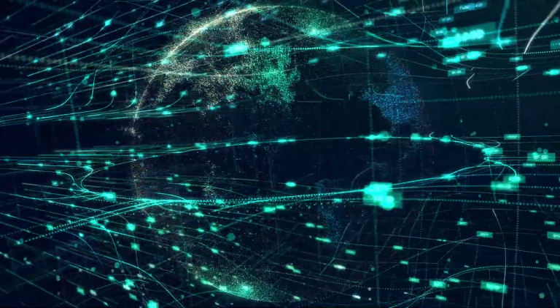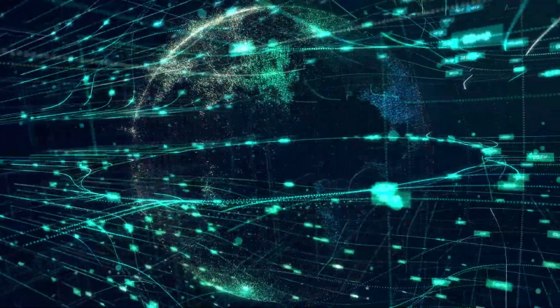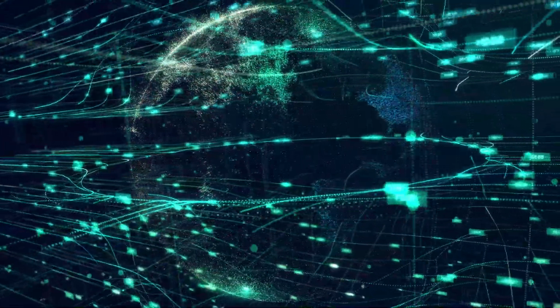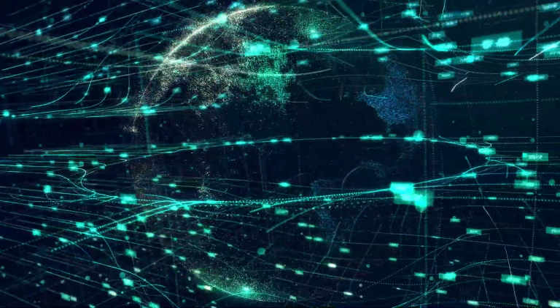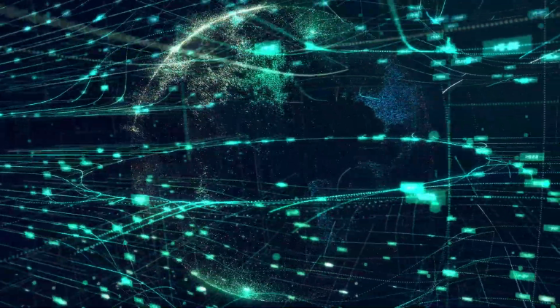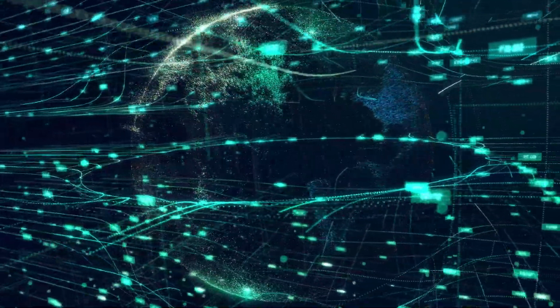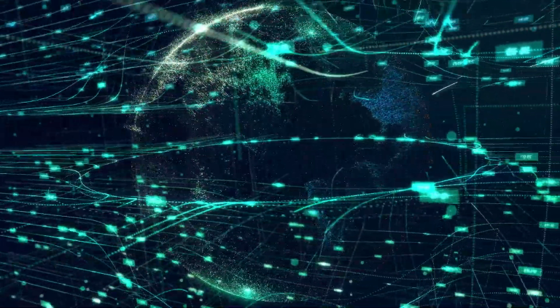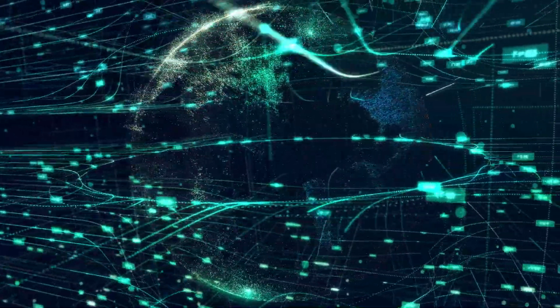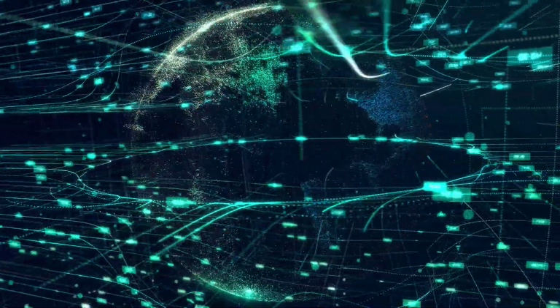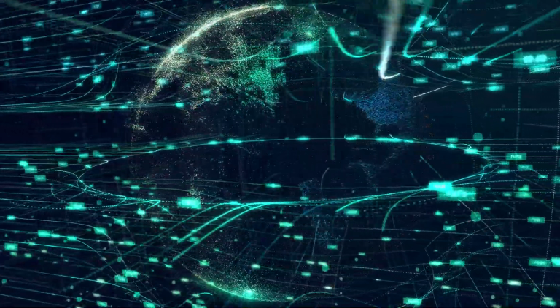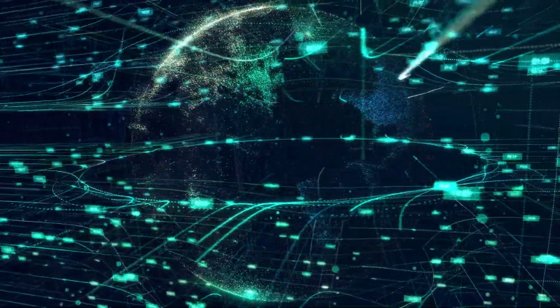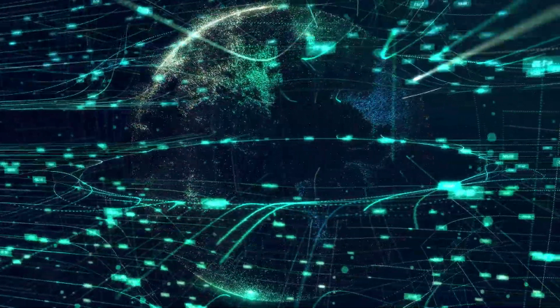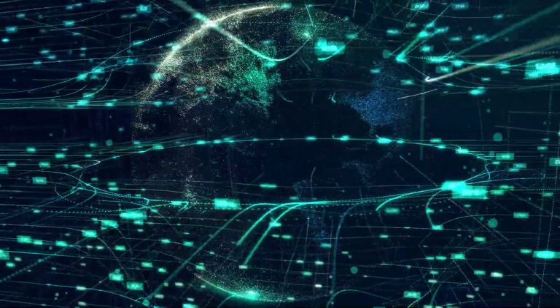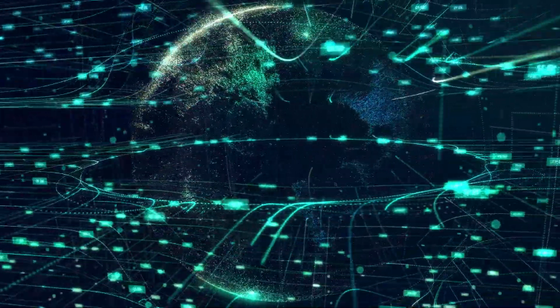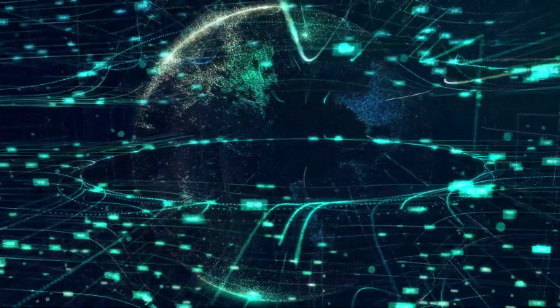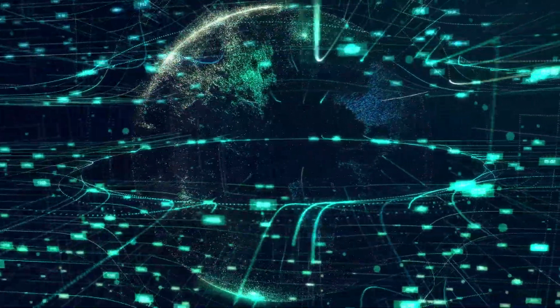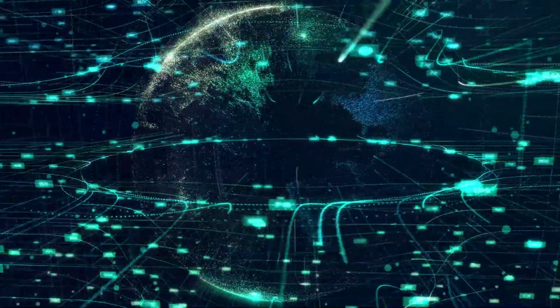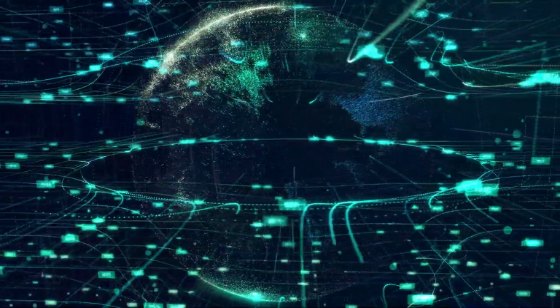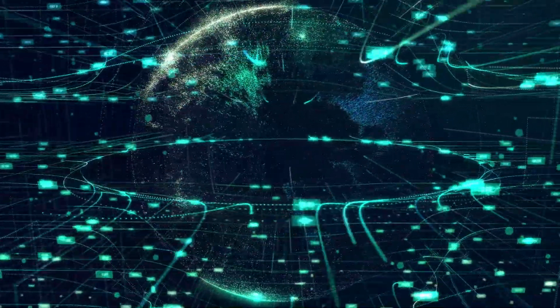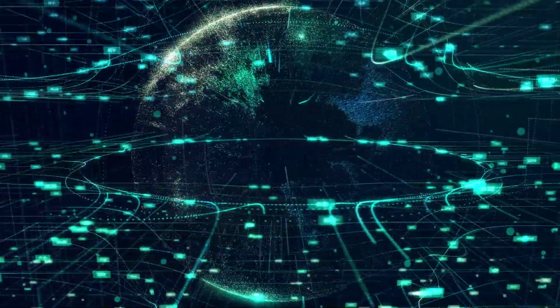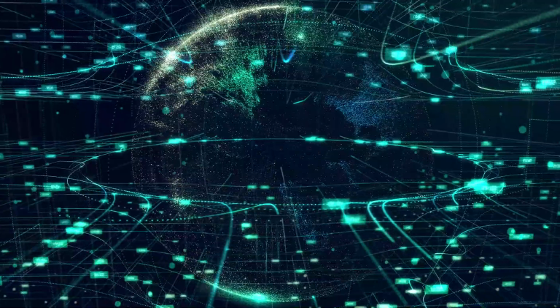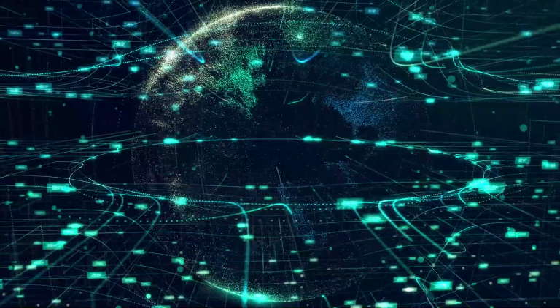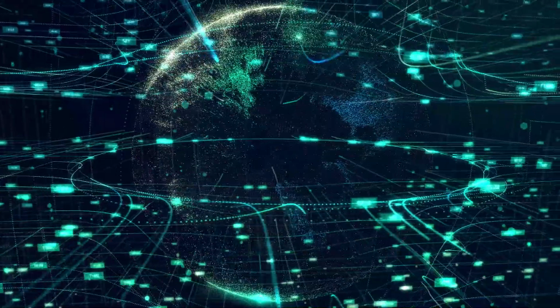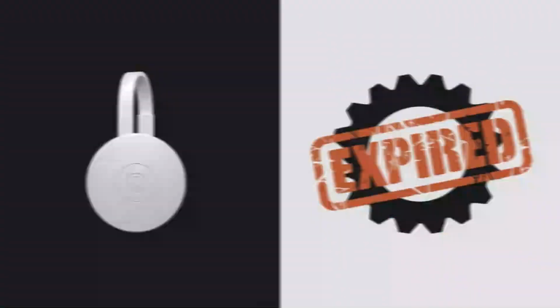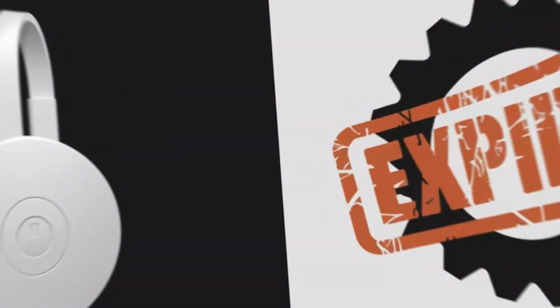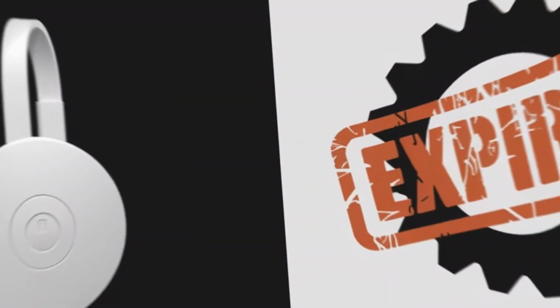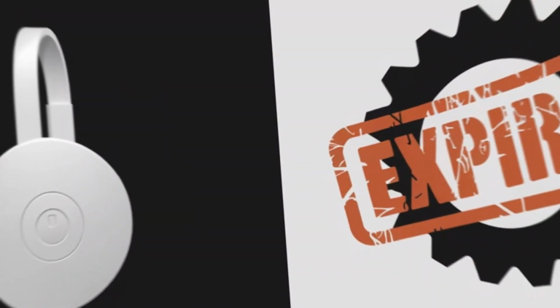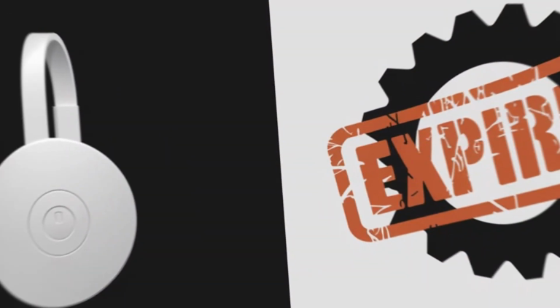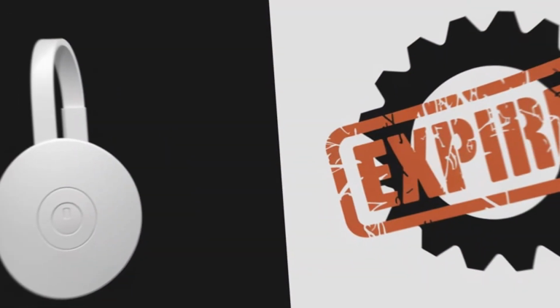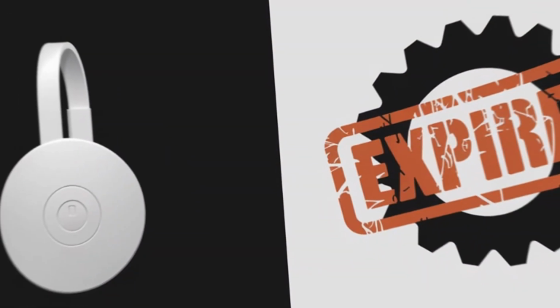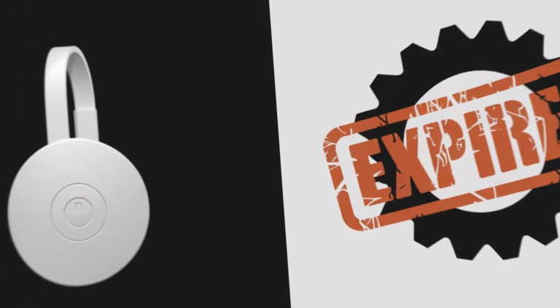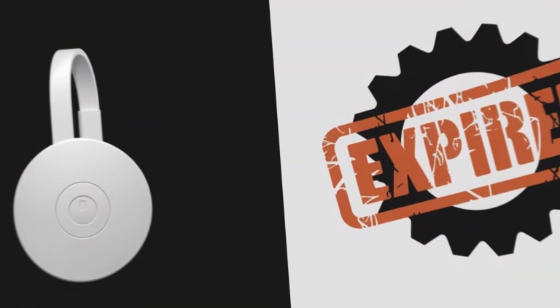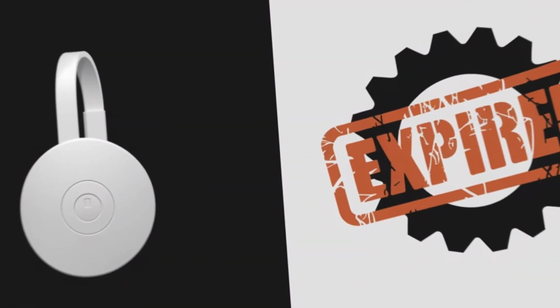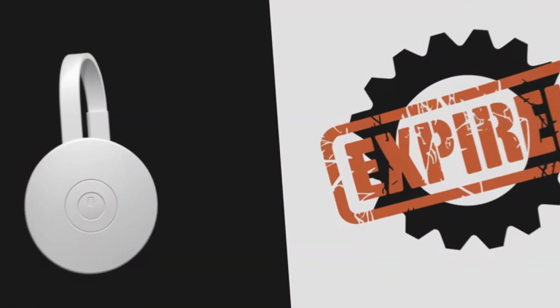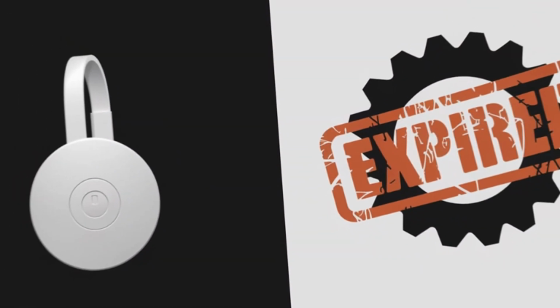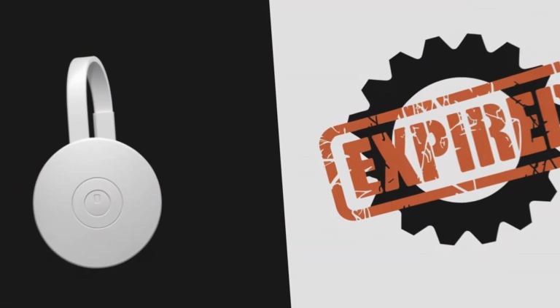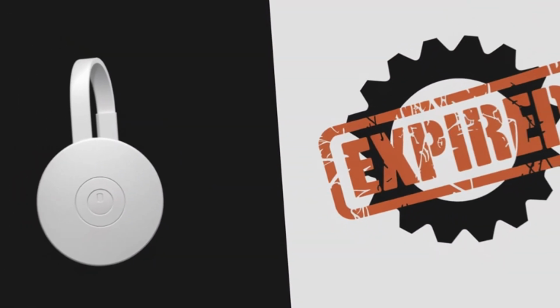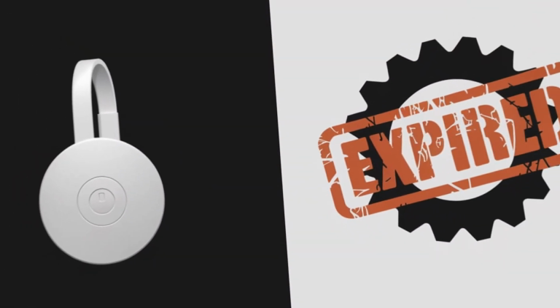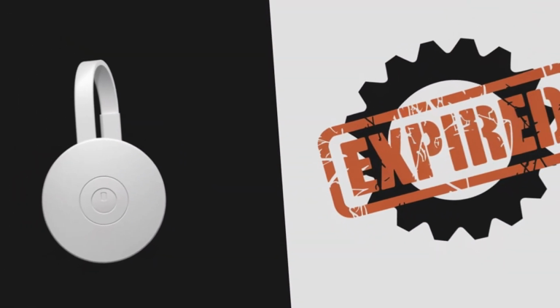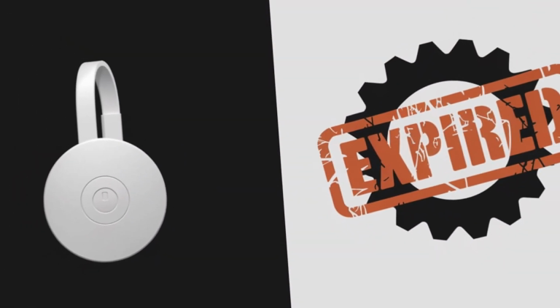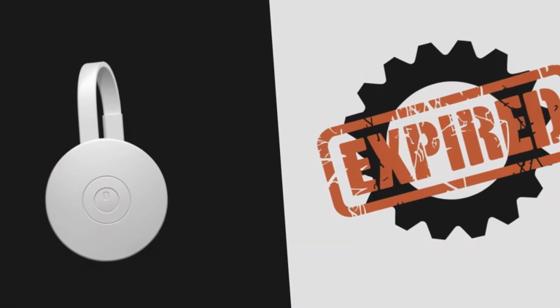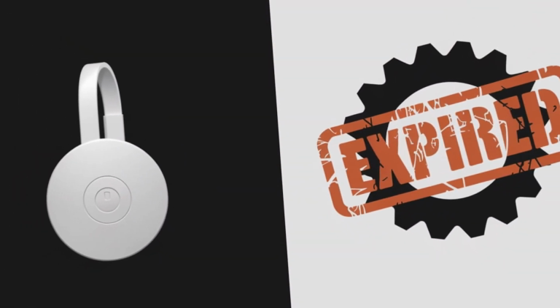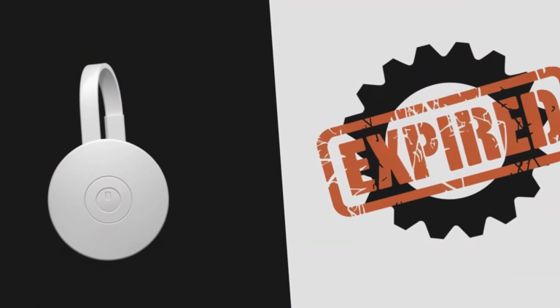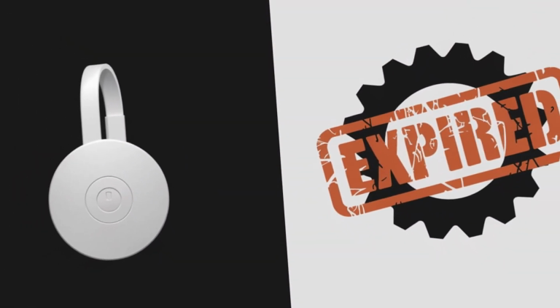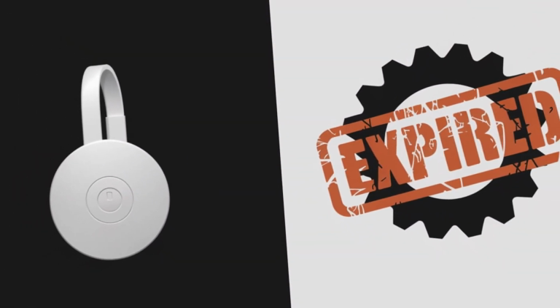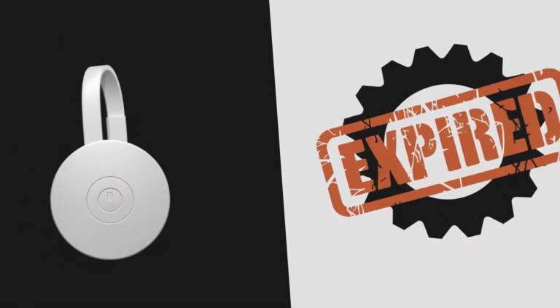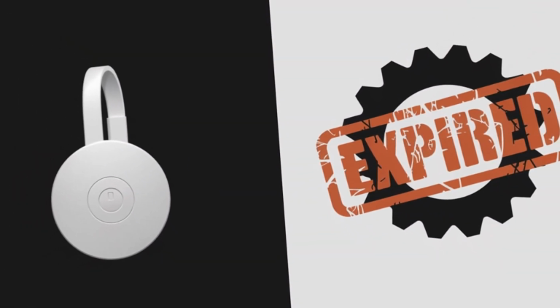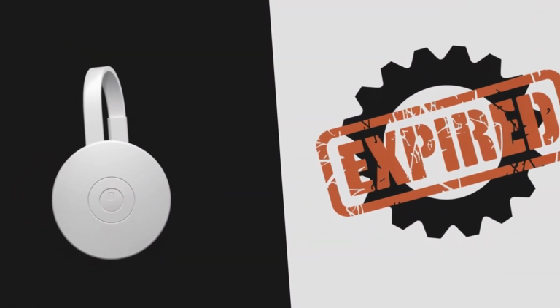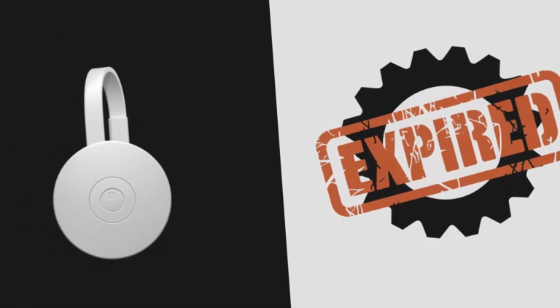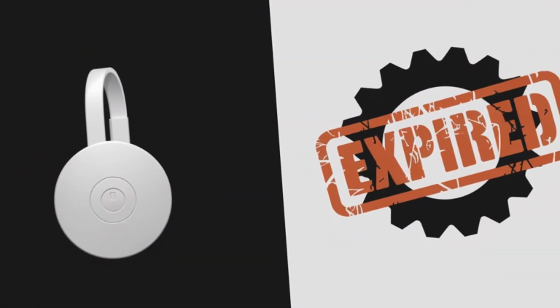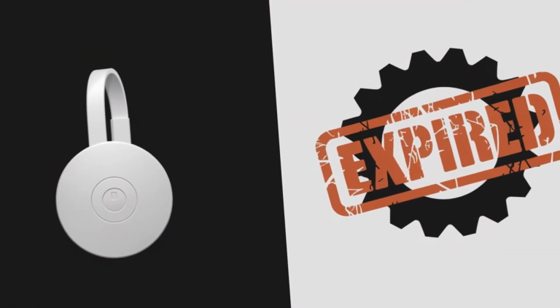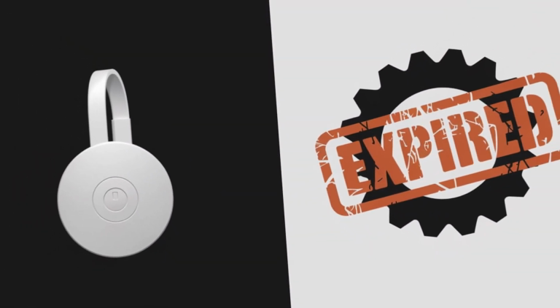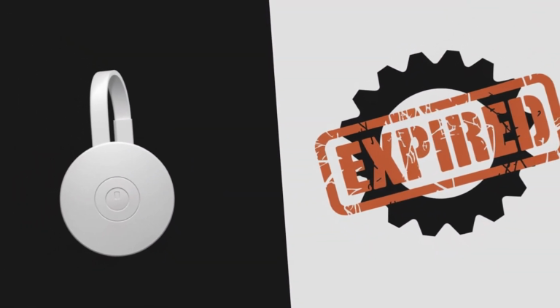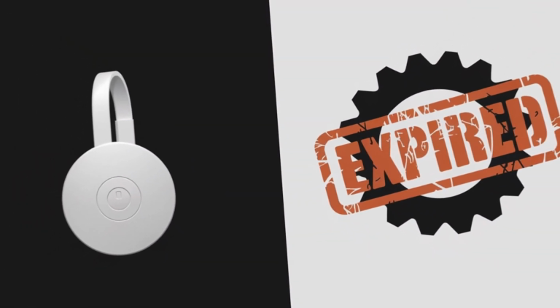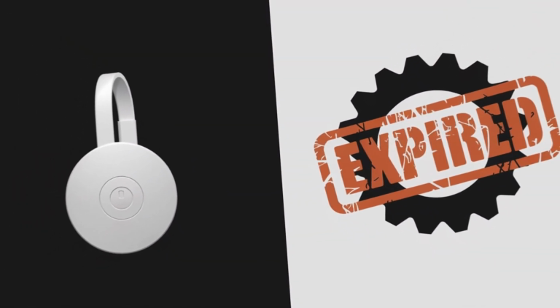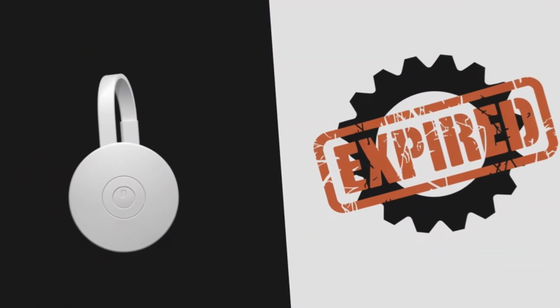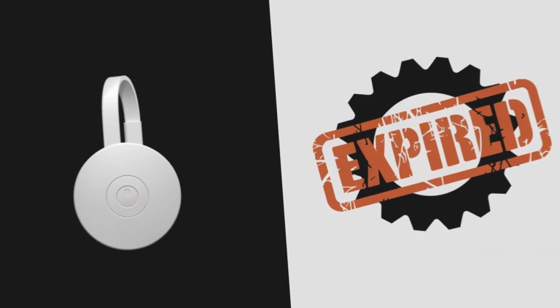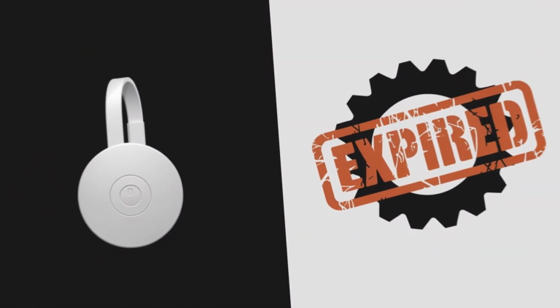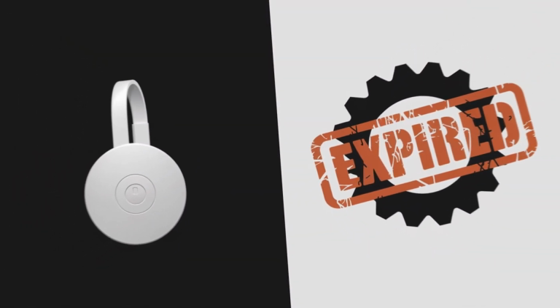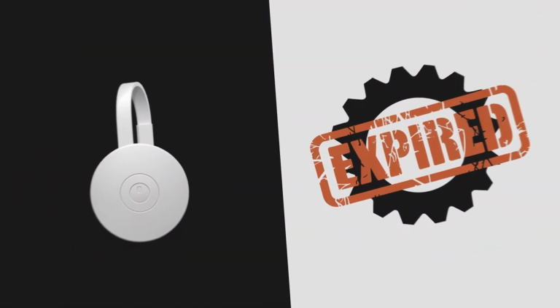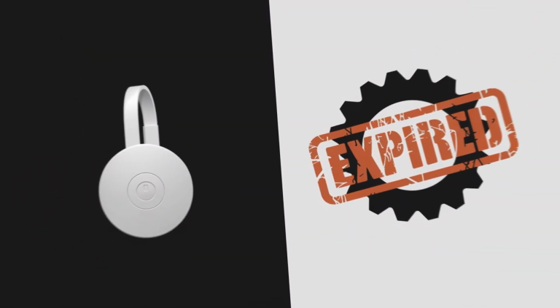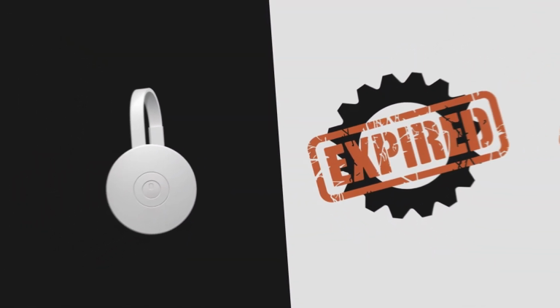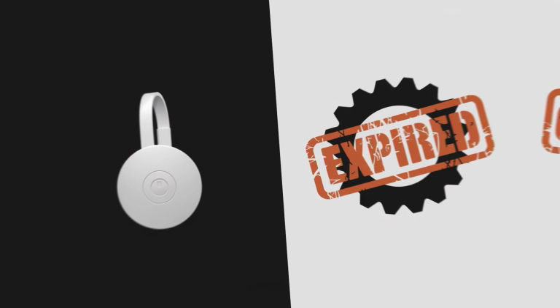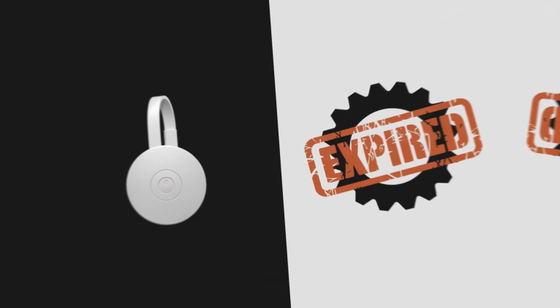But here's the key part. The certificate expires, and when that happens, it's like showing an outdated ID — no one's going to accept it.